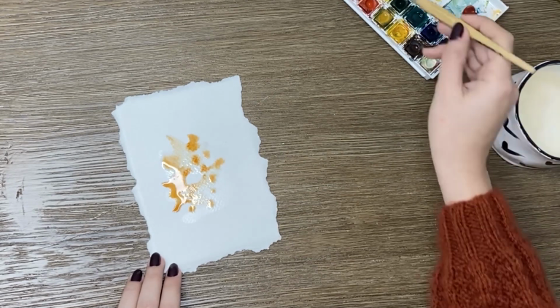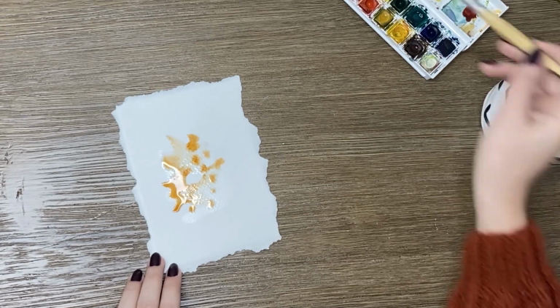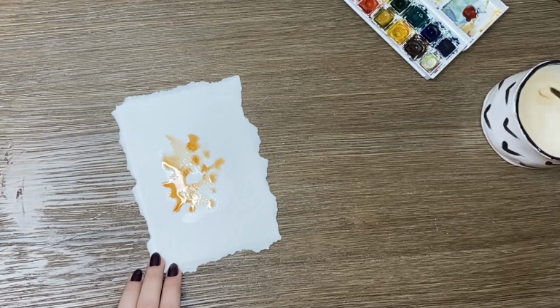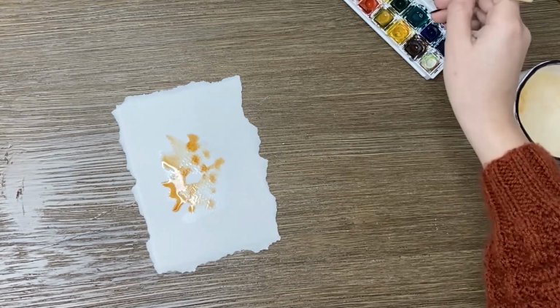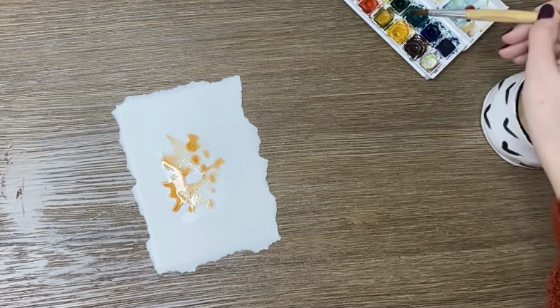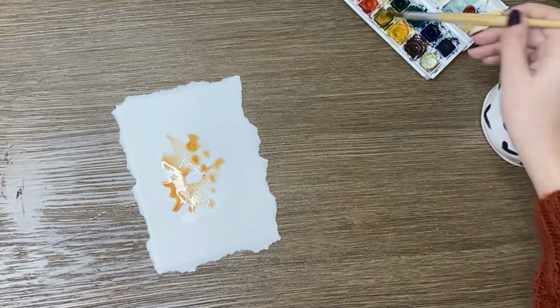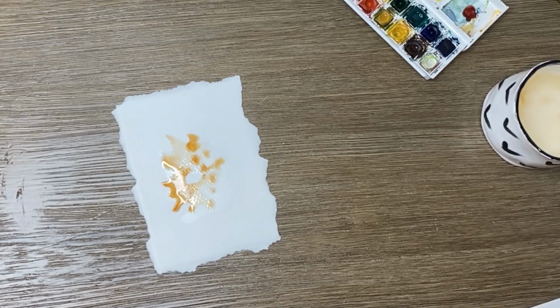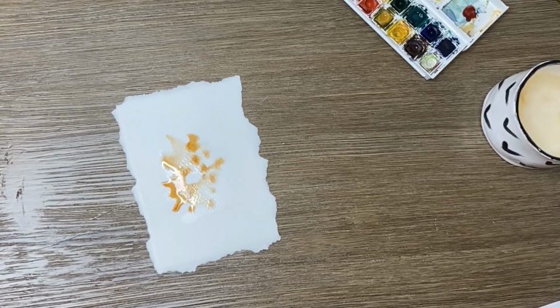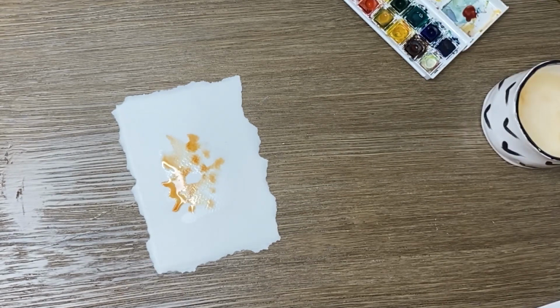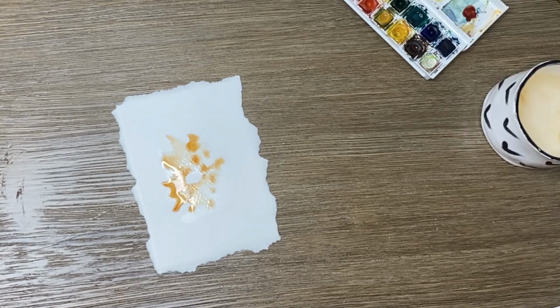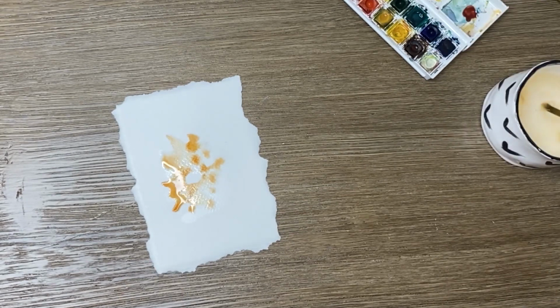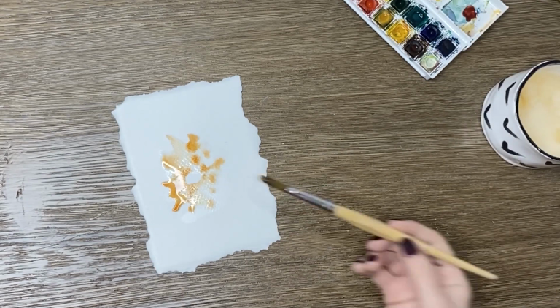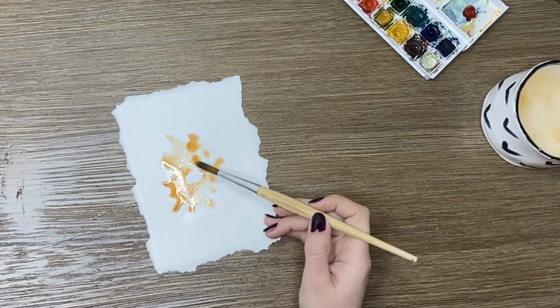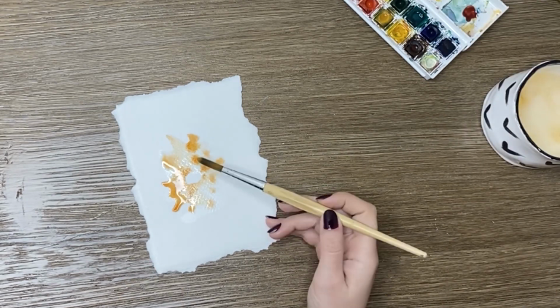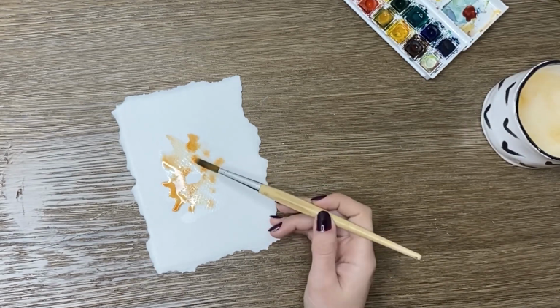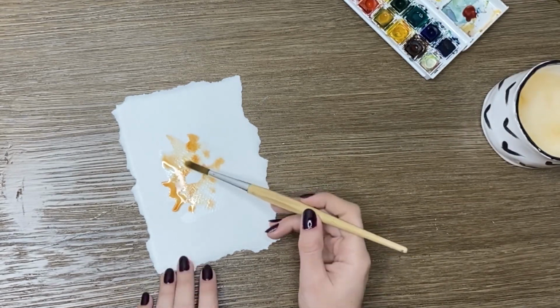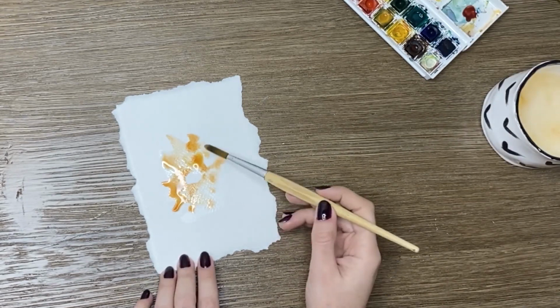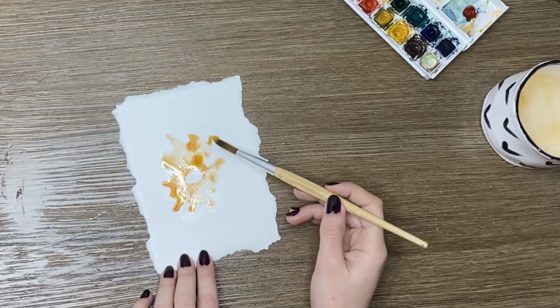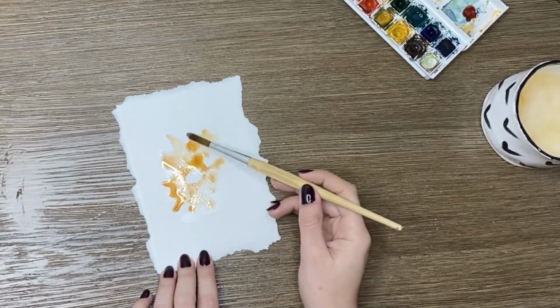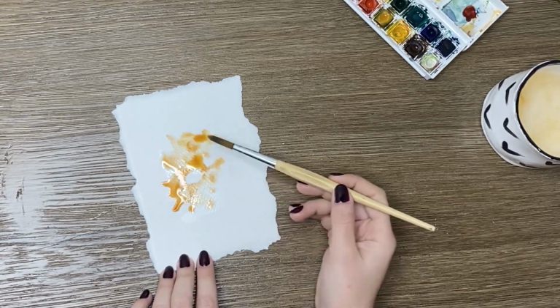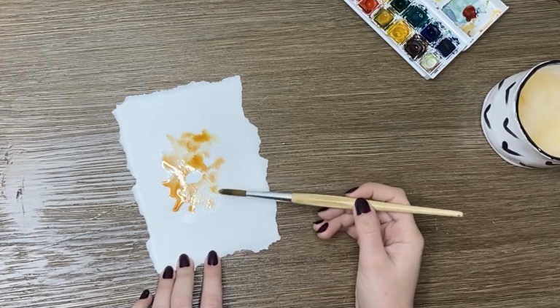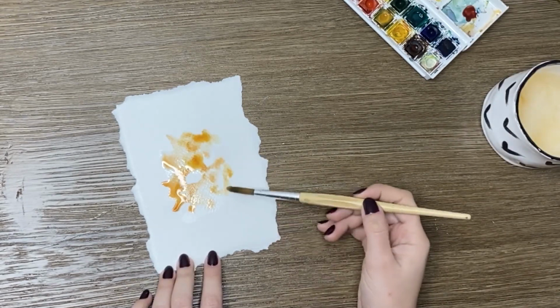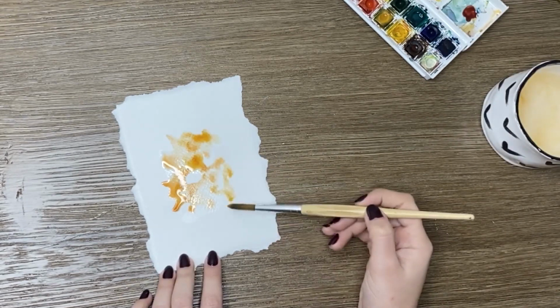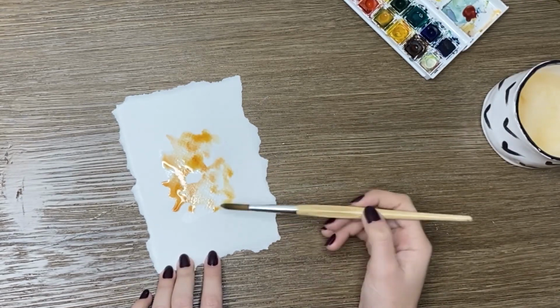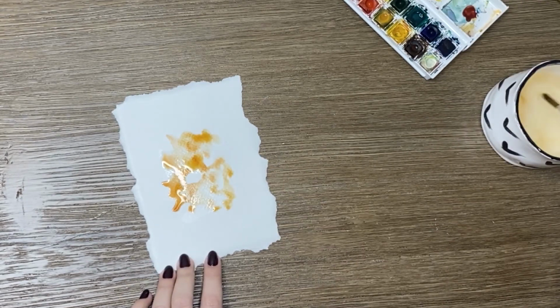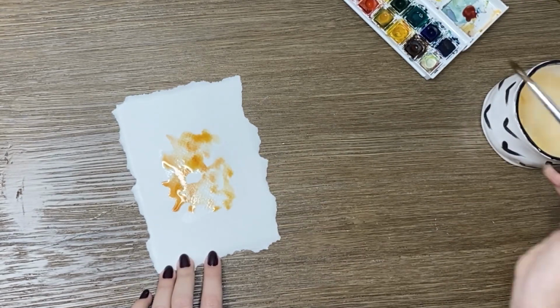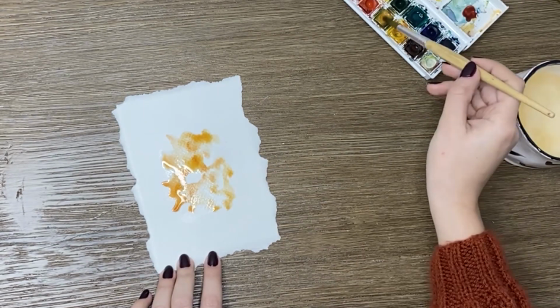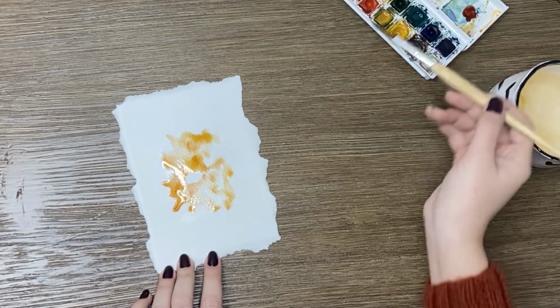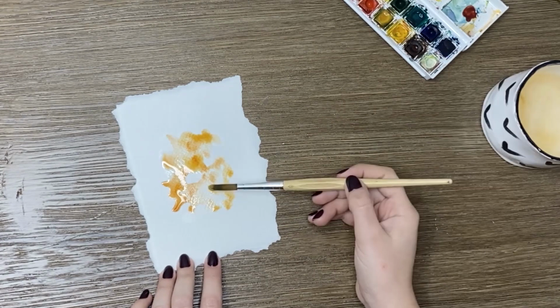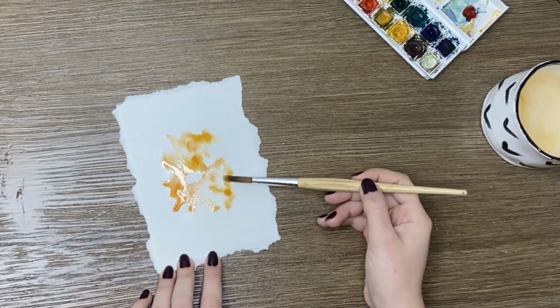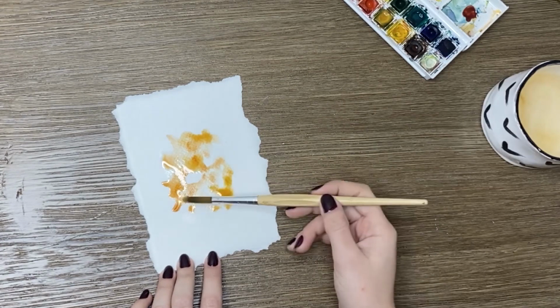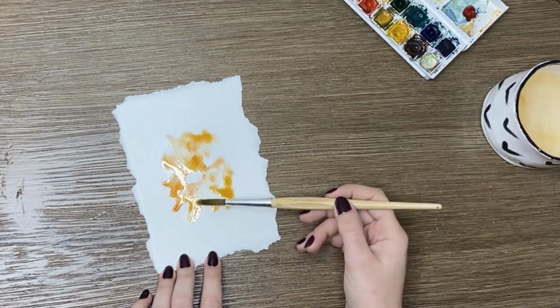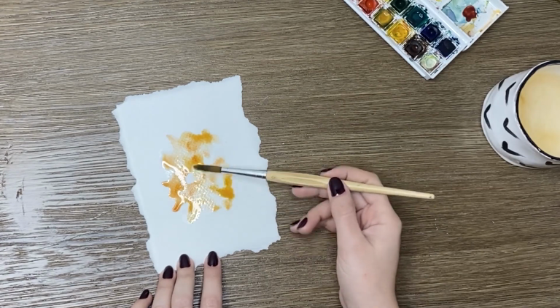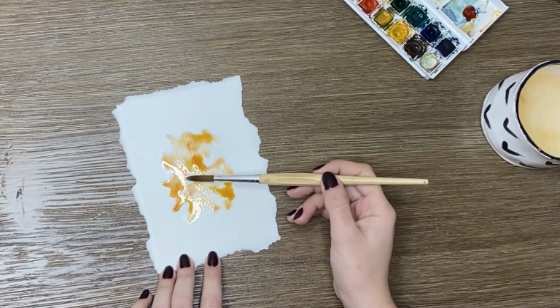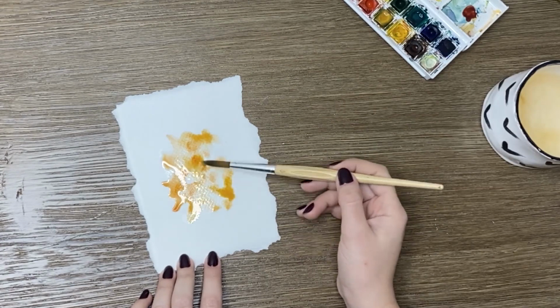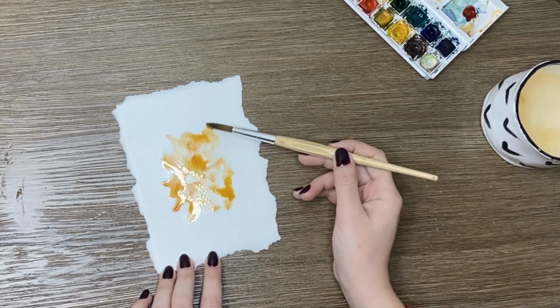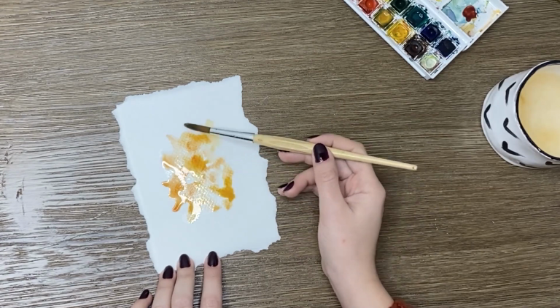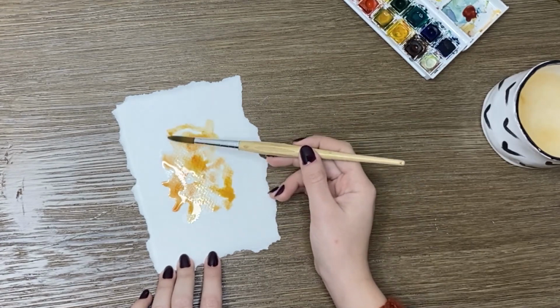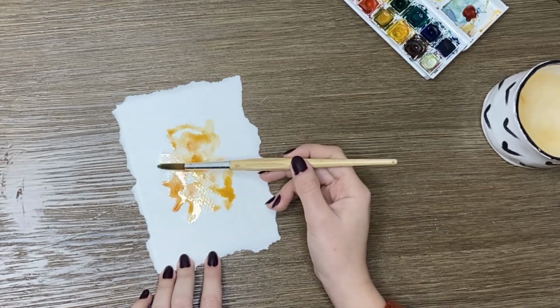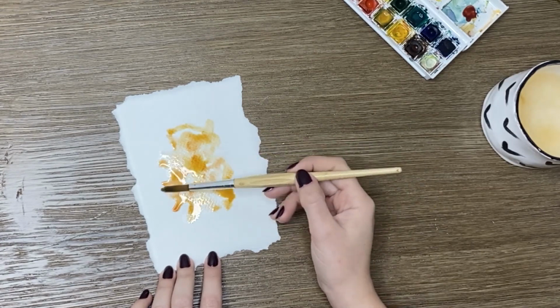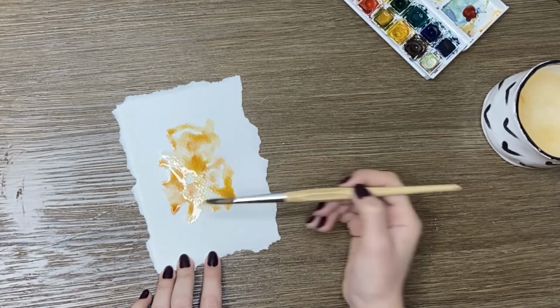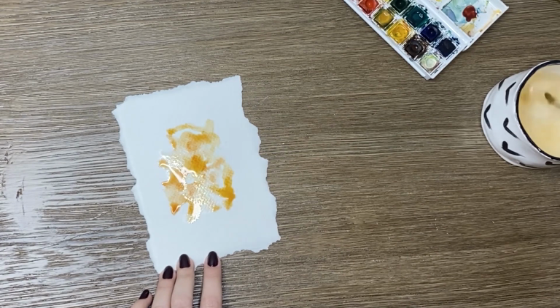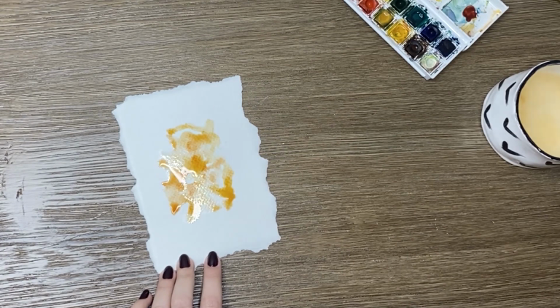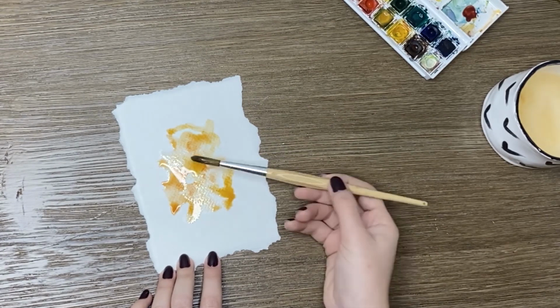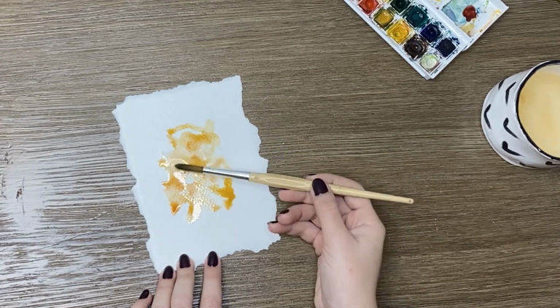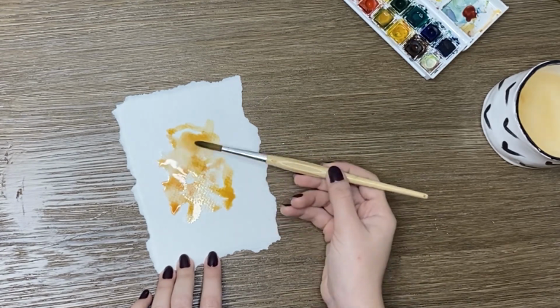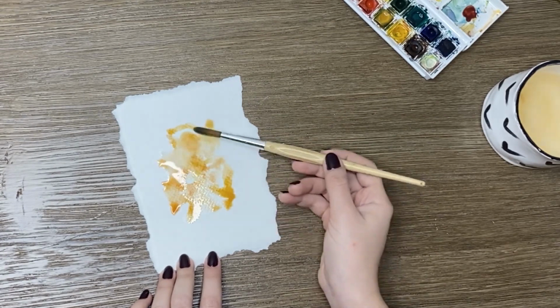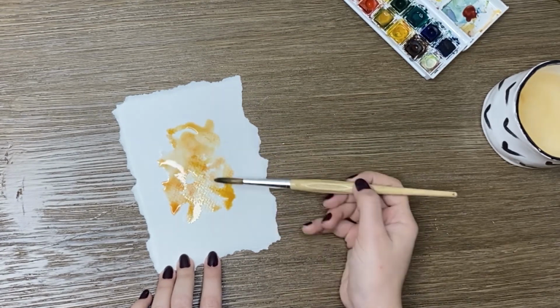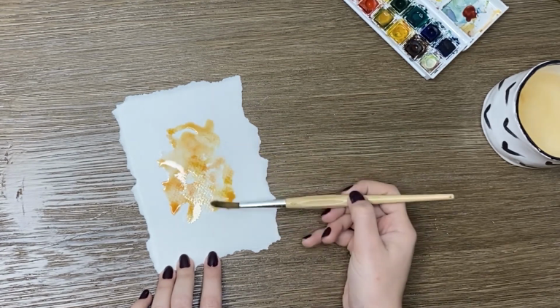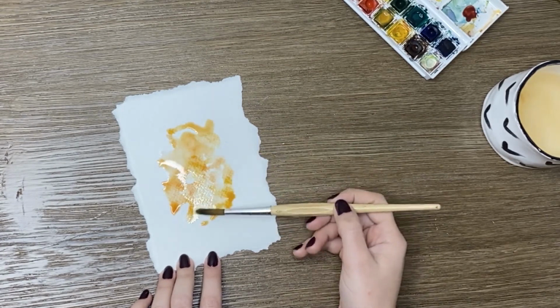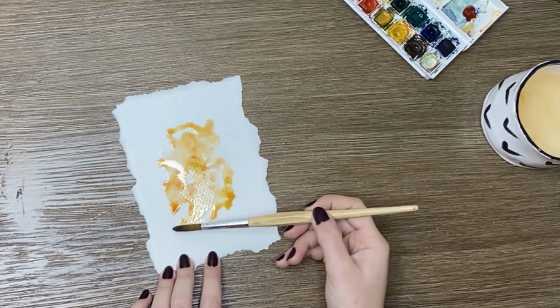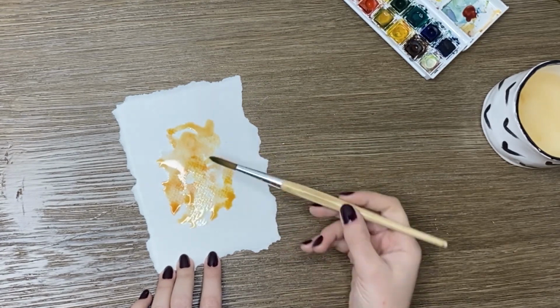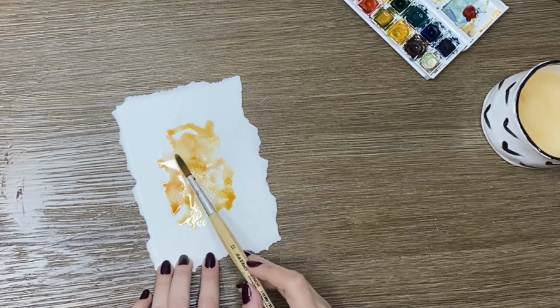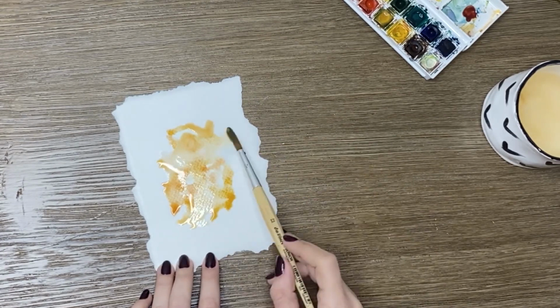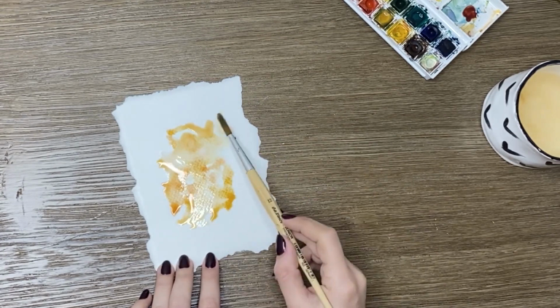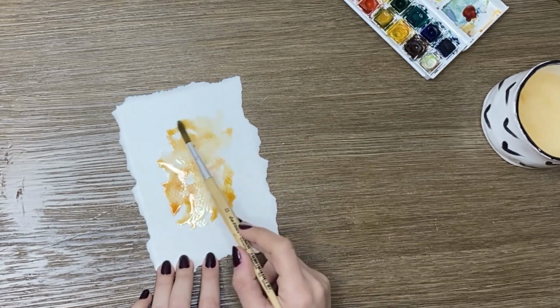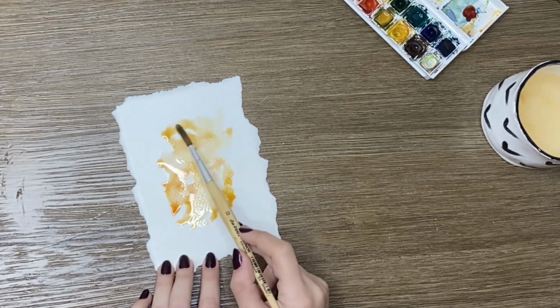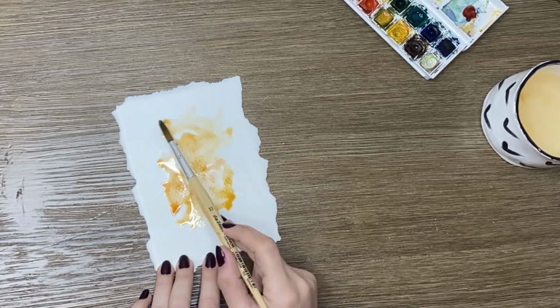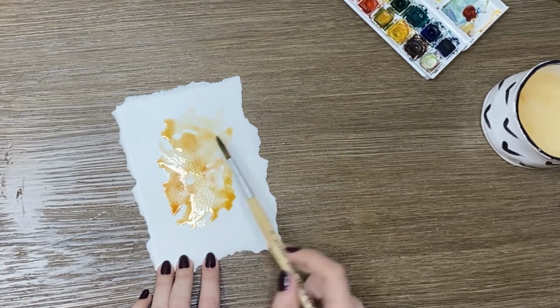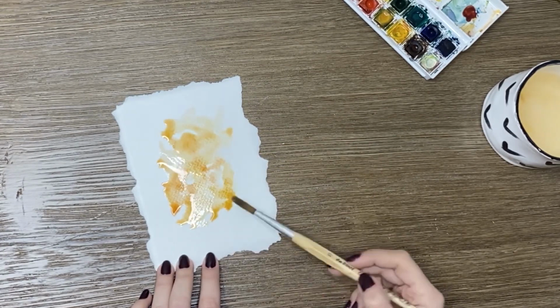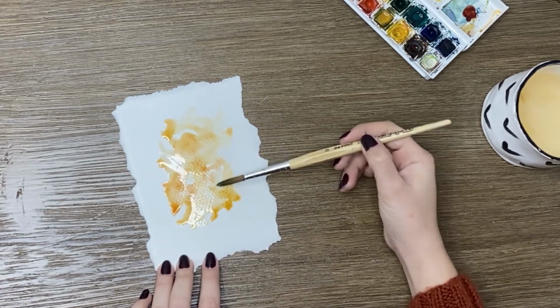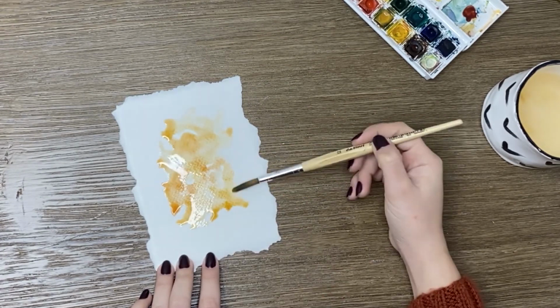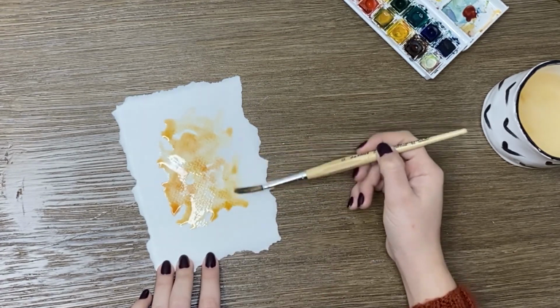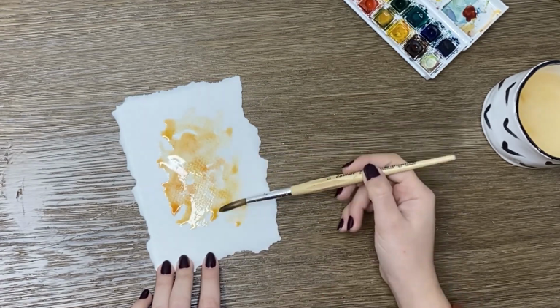Here is the wet-on-wet technique, where I infuse pigments such as brown, red, orange, and ochre.